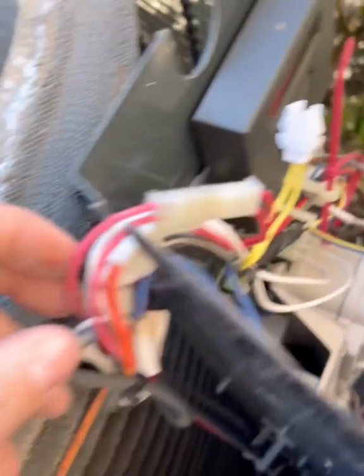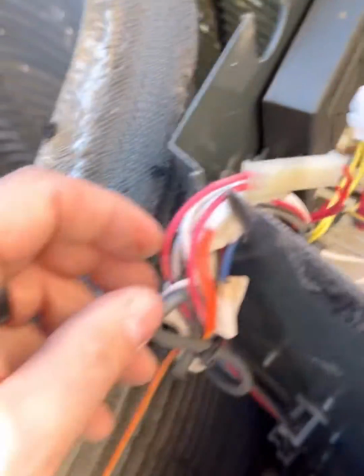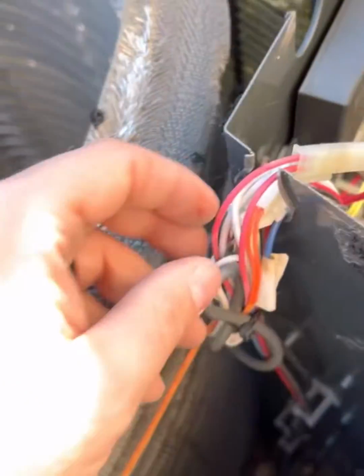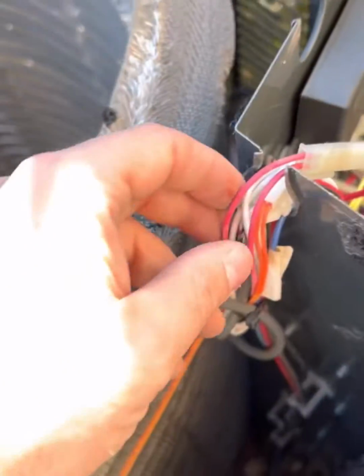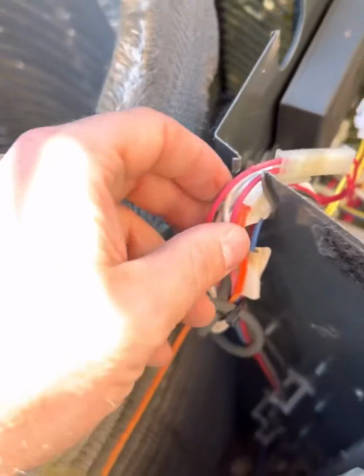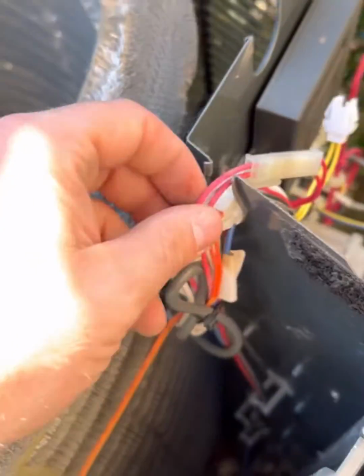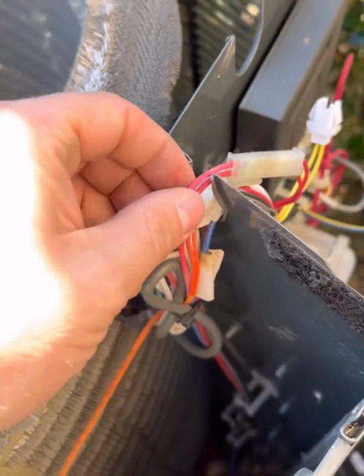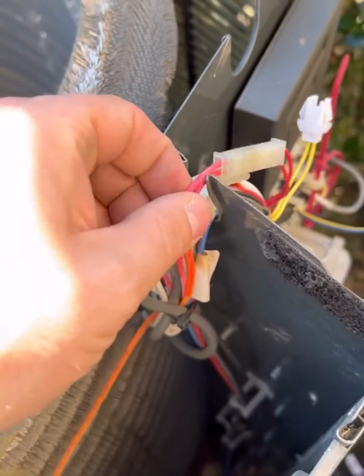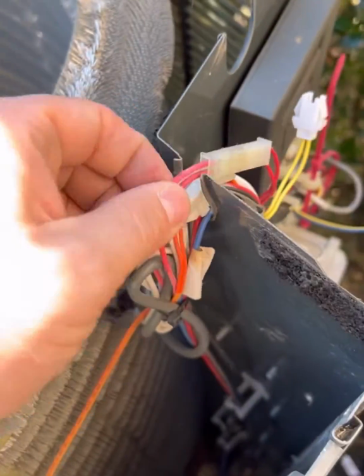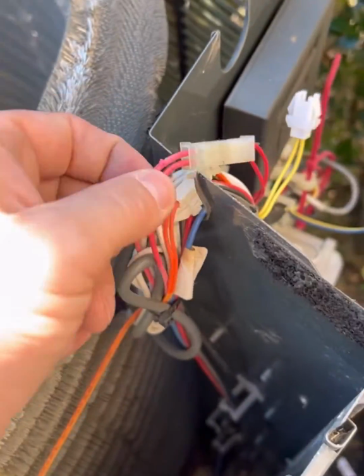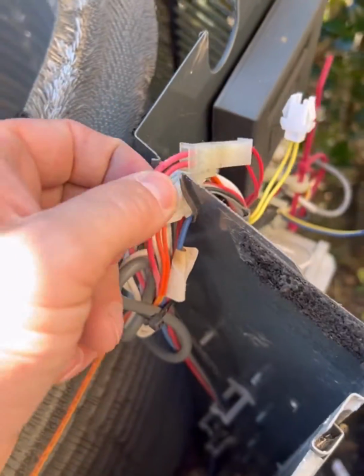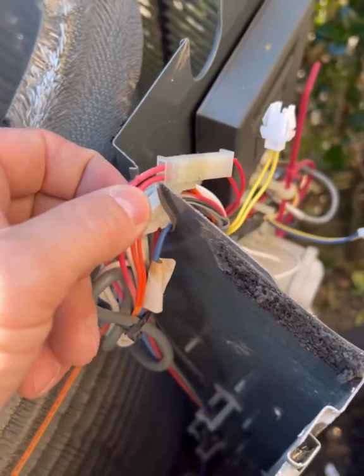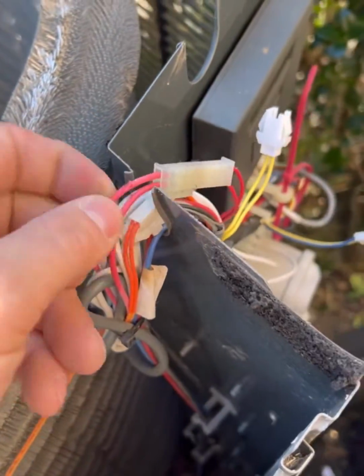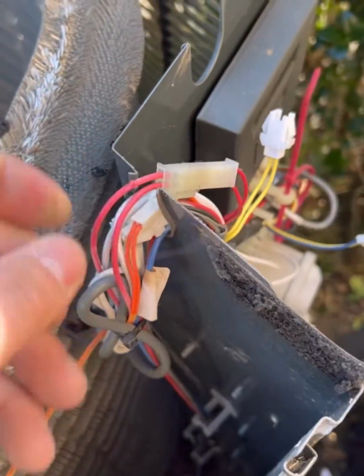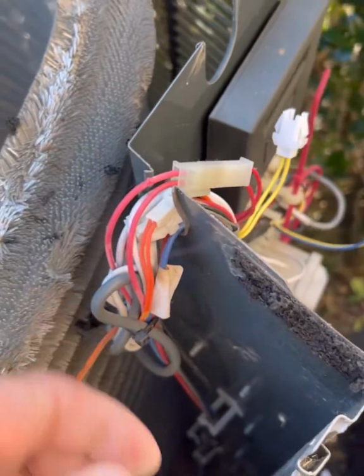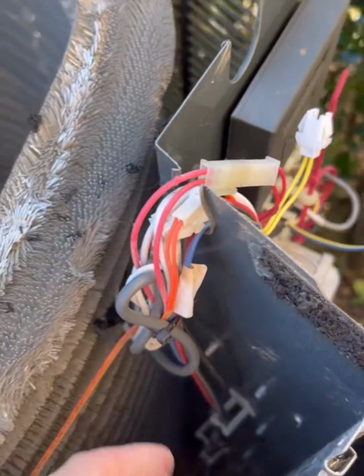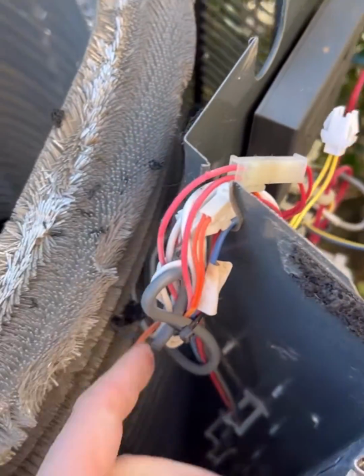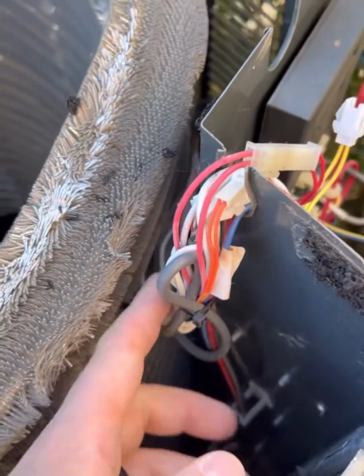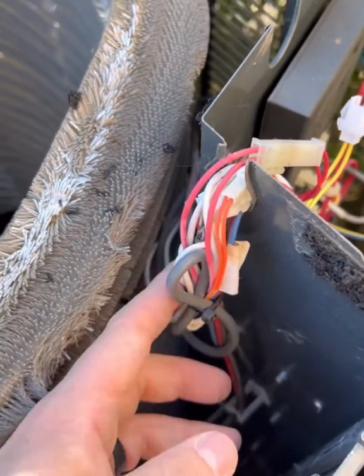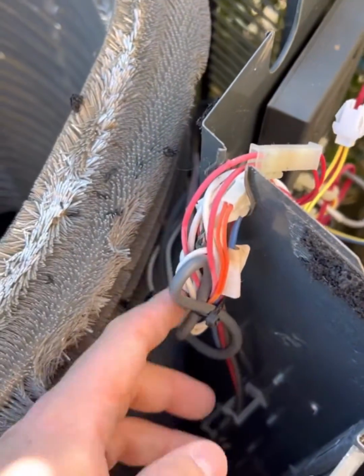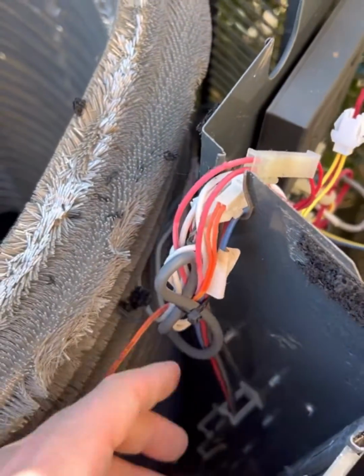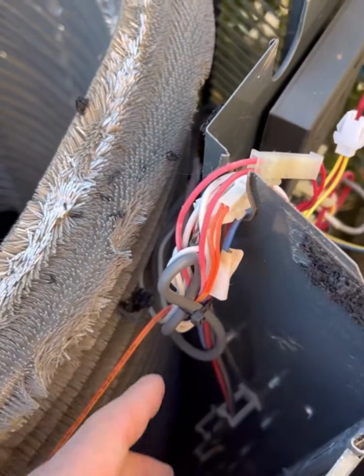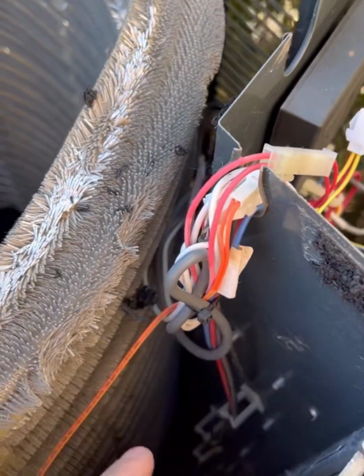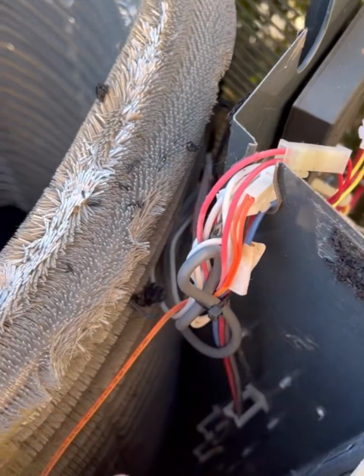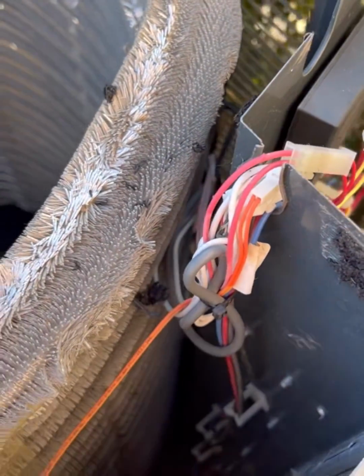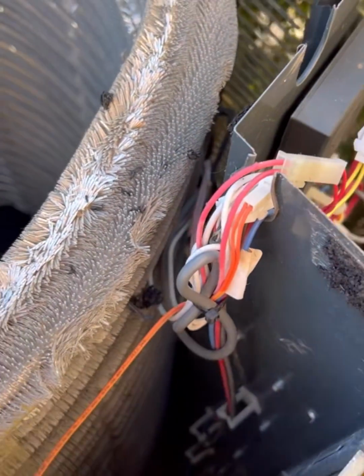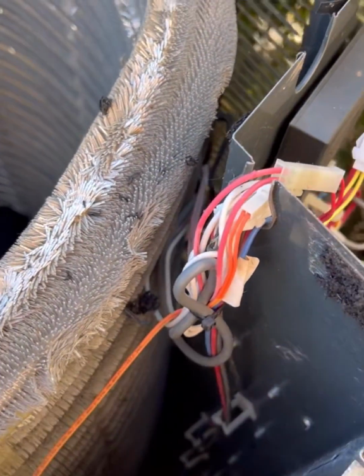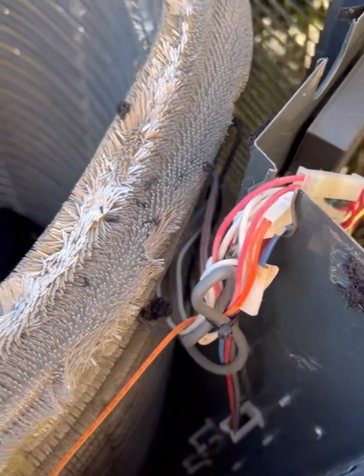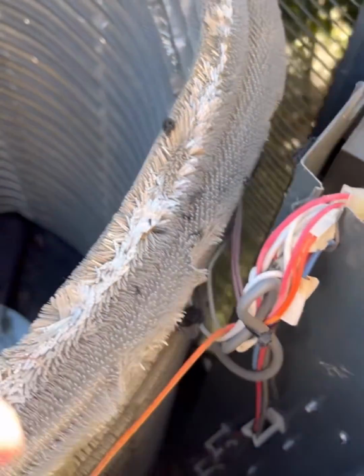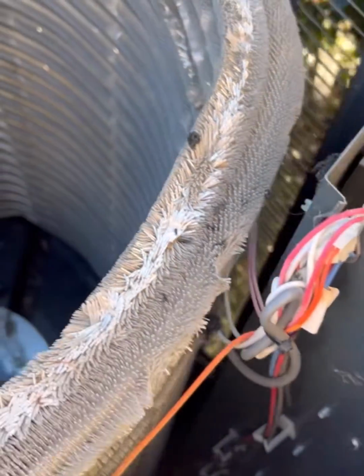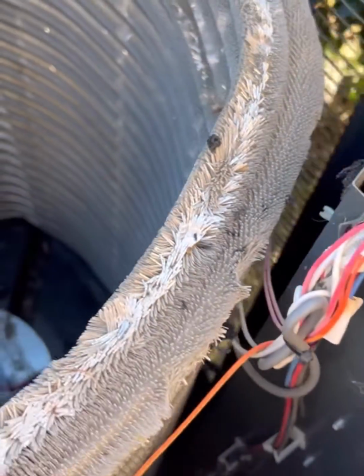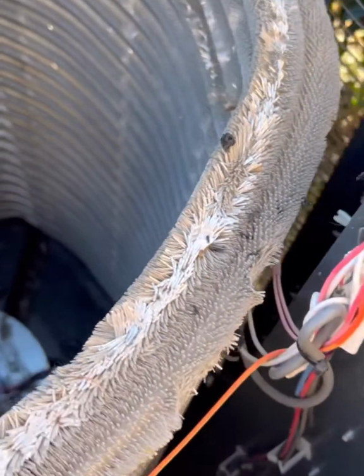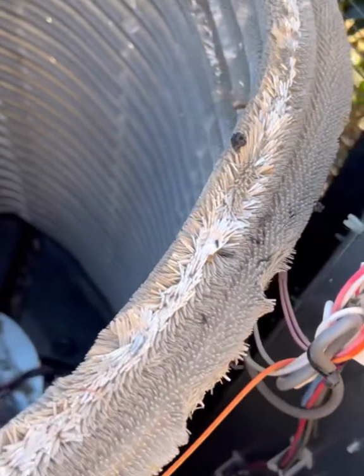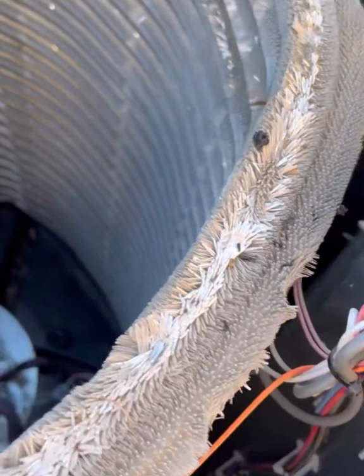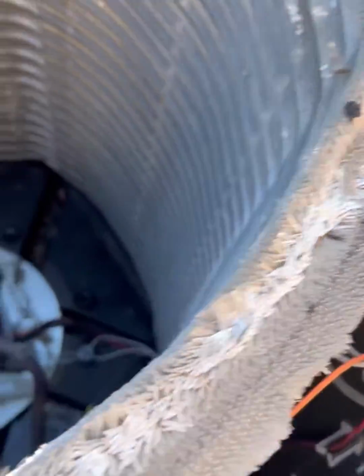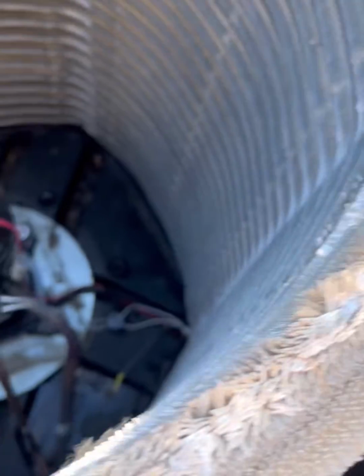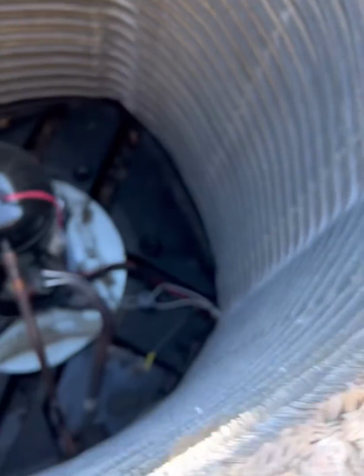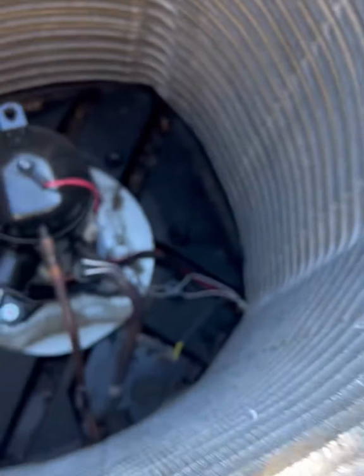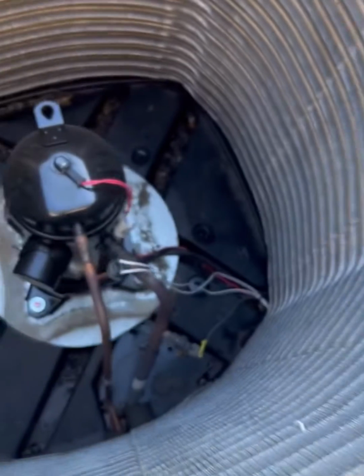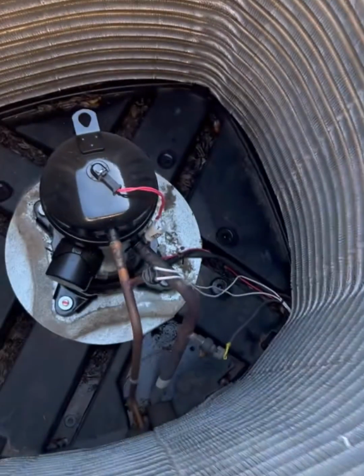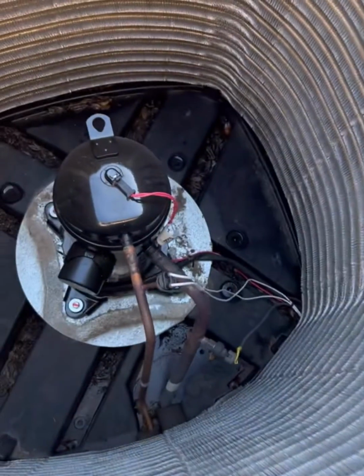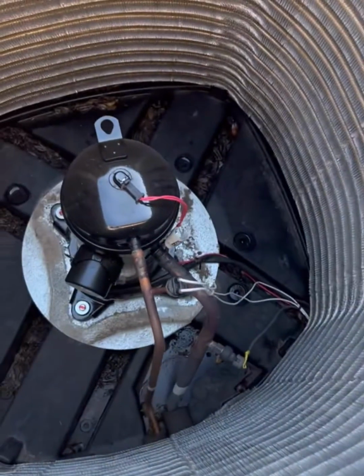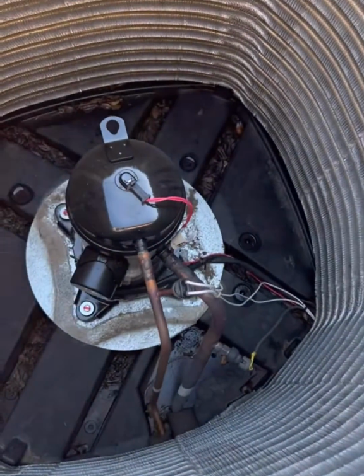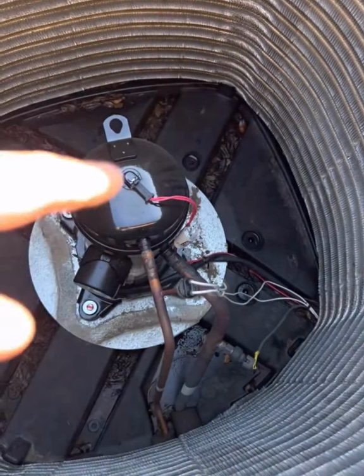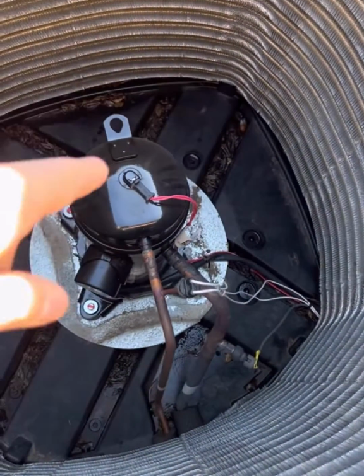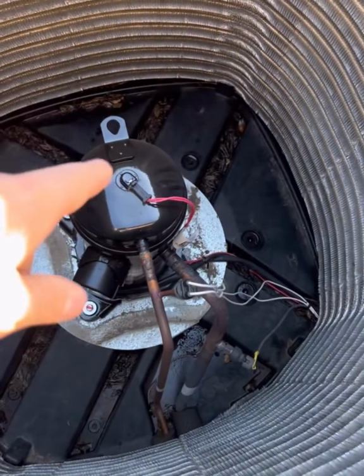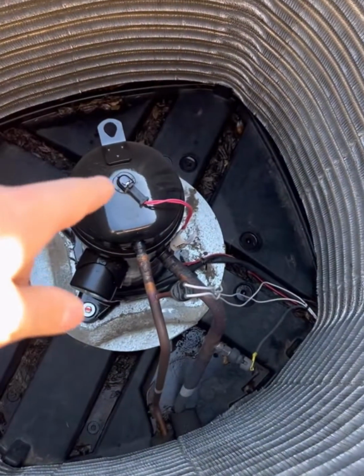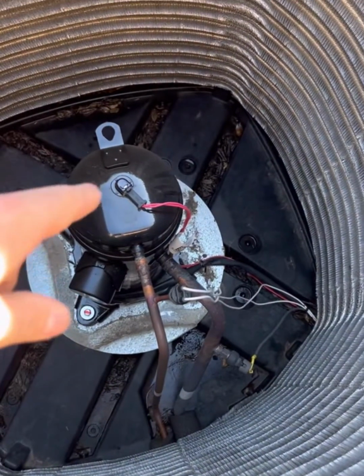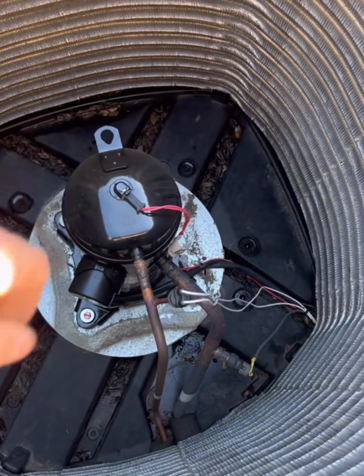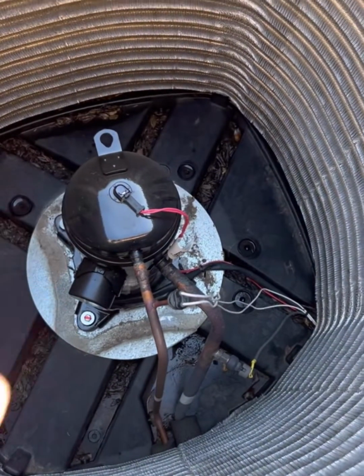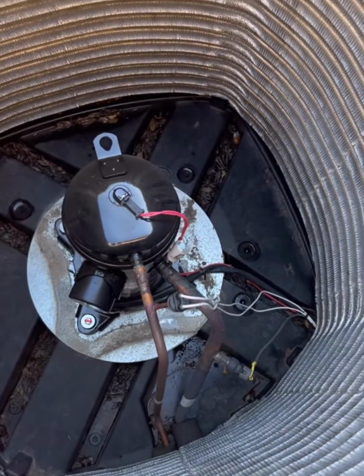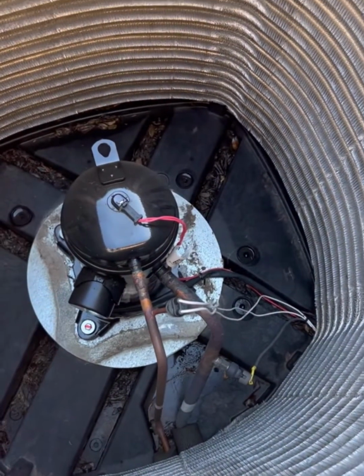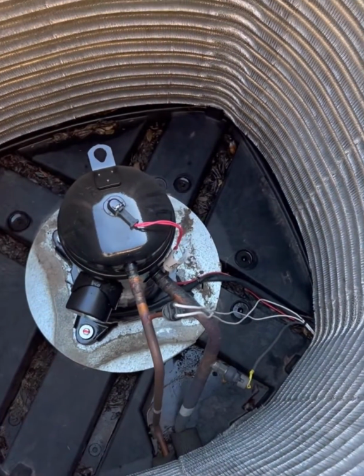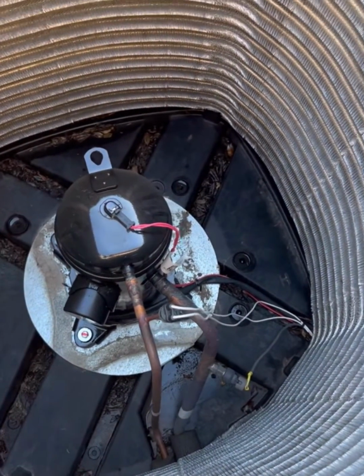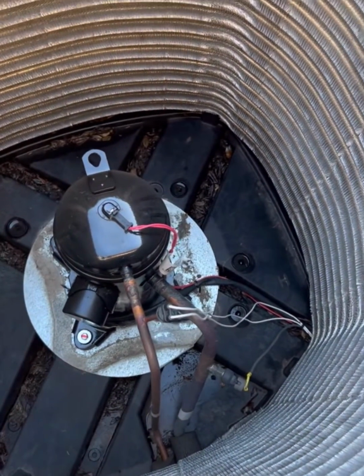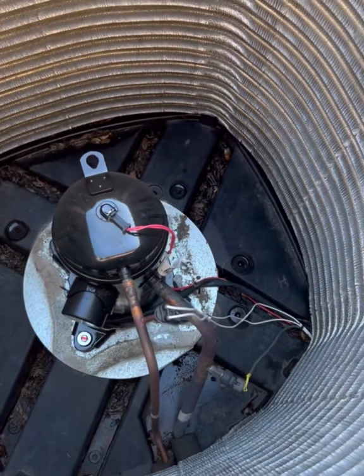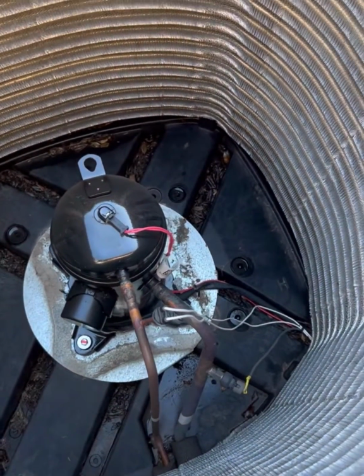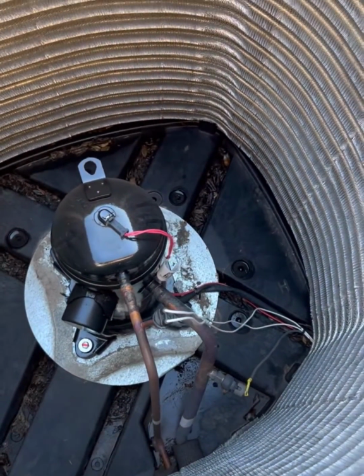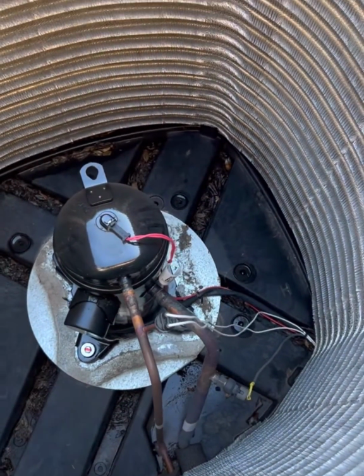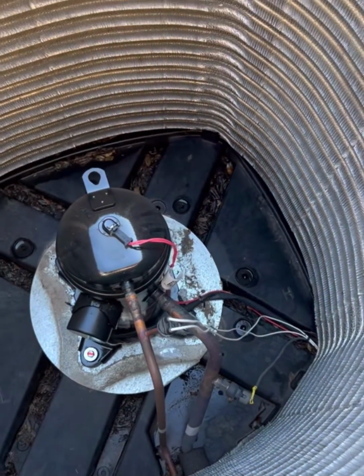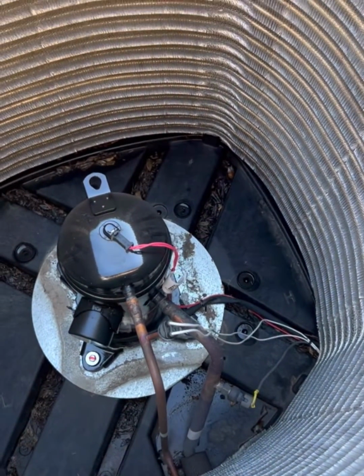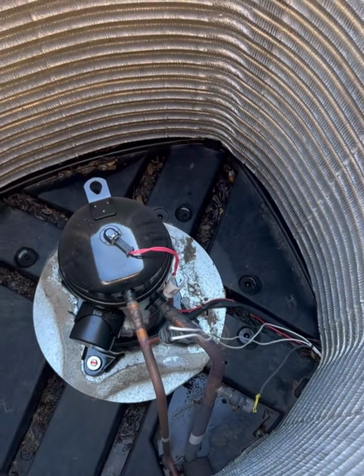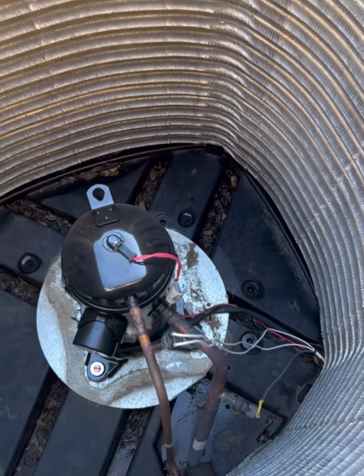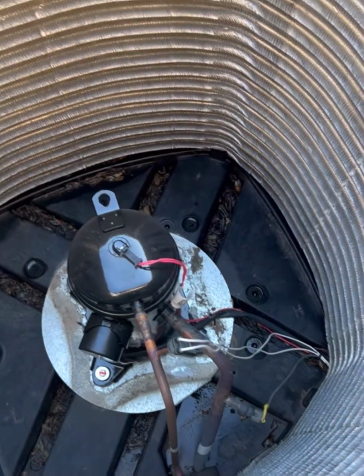So just pull this here, cut all these ties off, loop it down and through, replace it off here, and then reassemble.